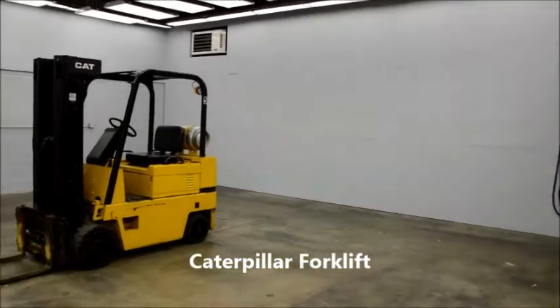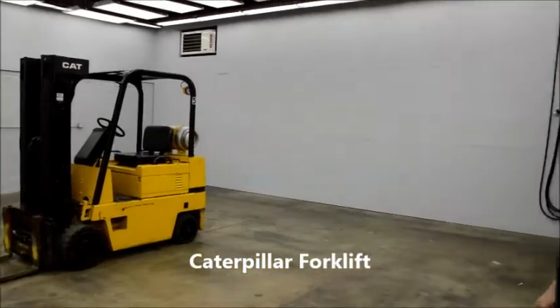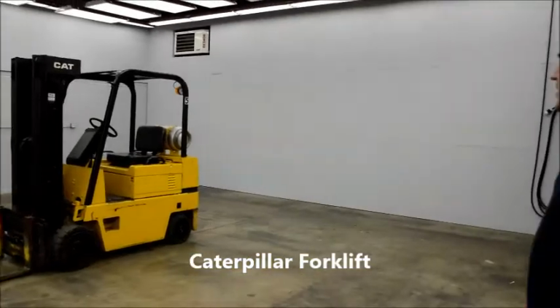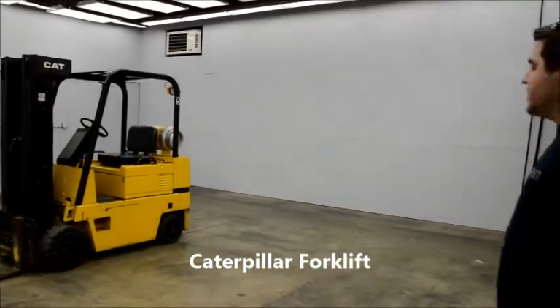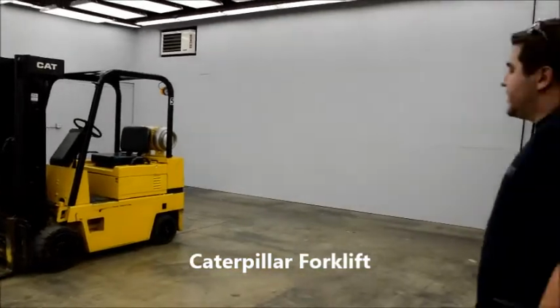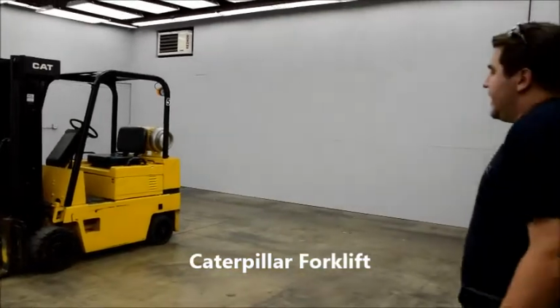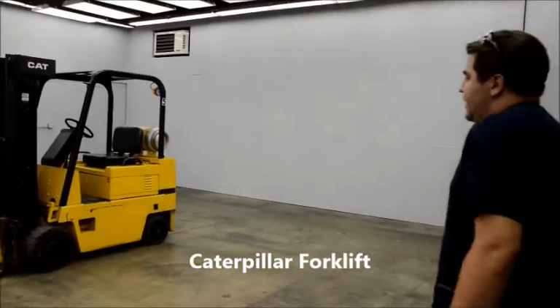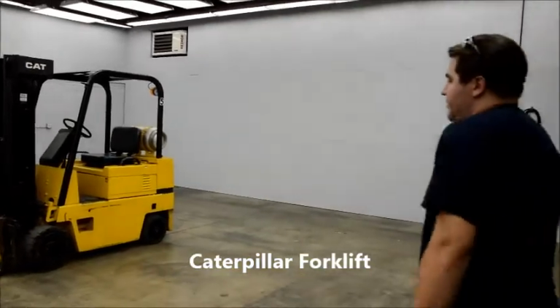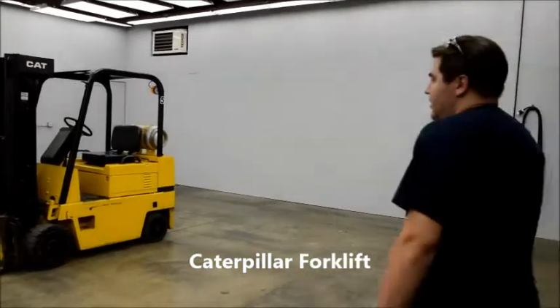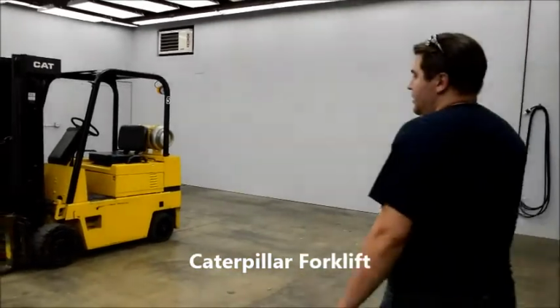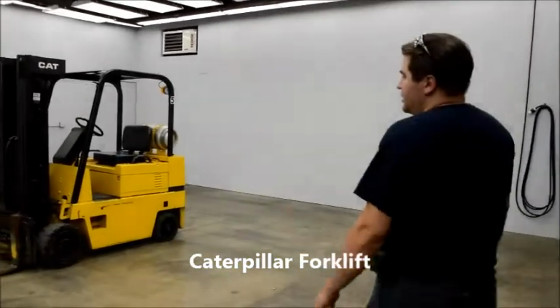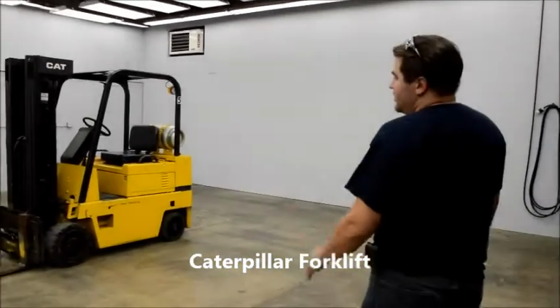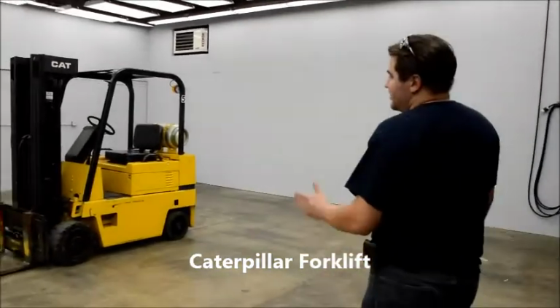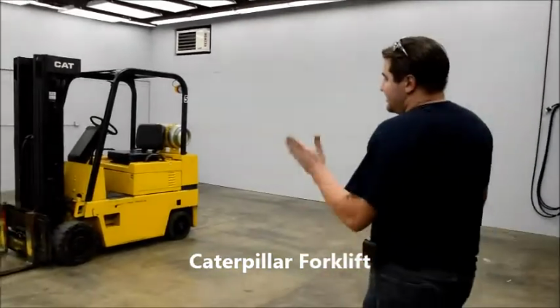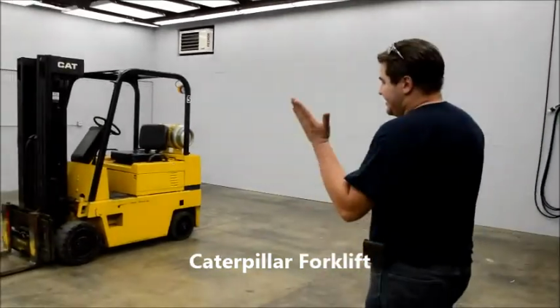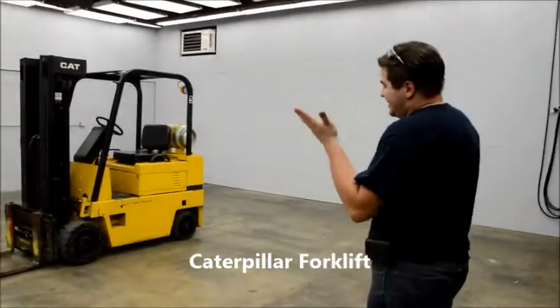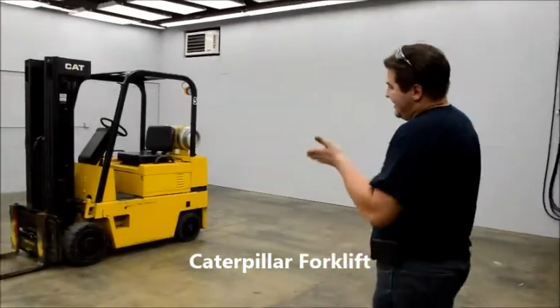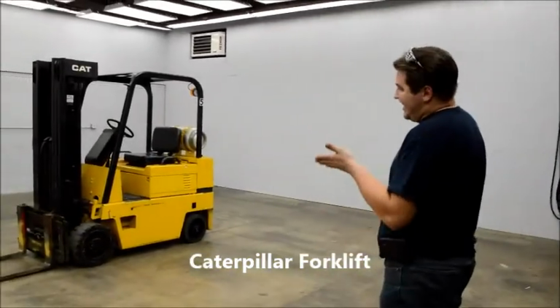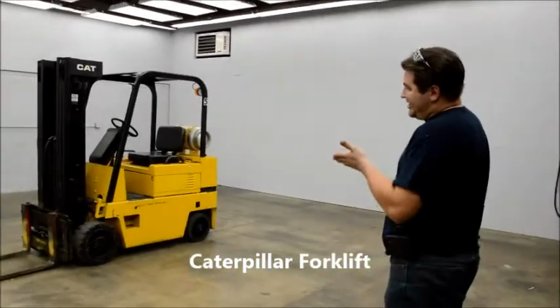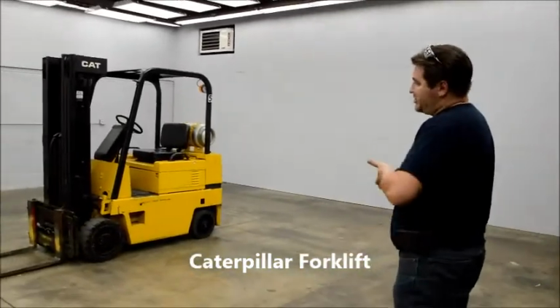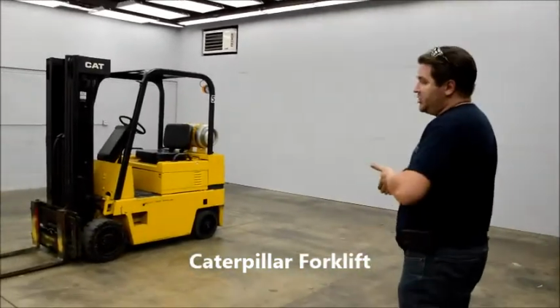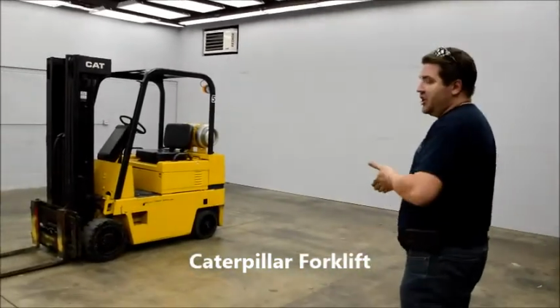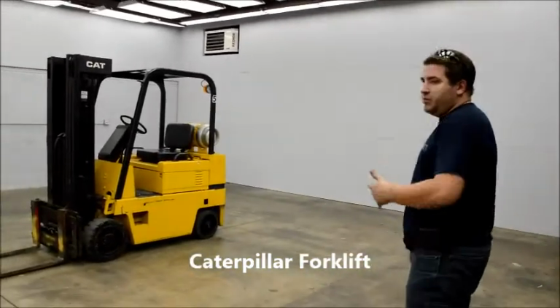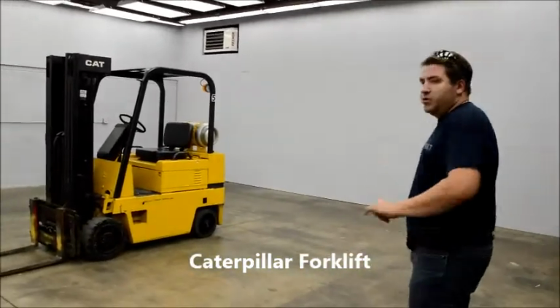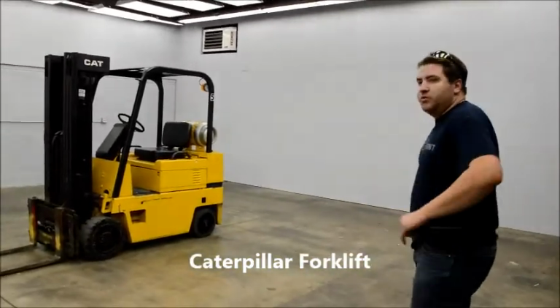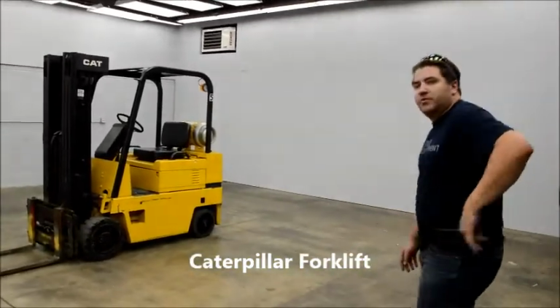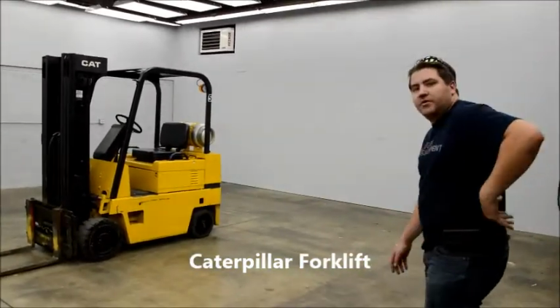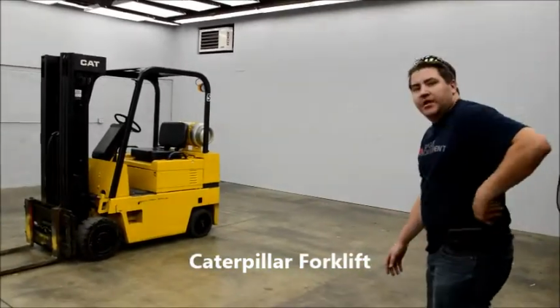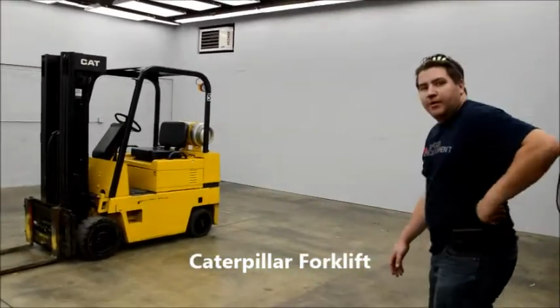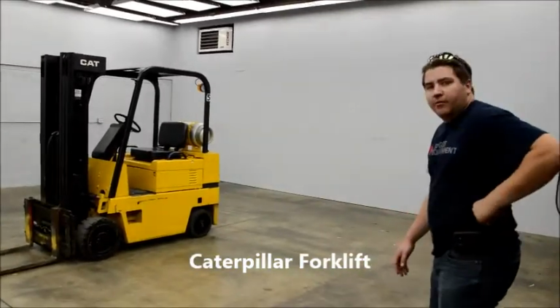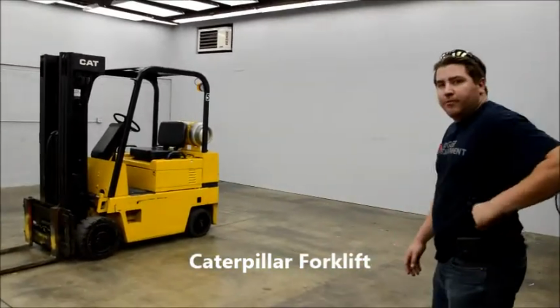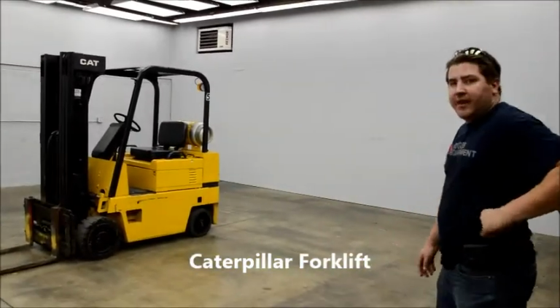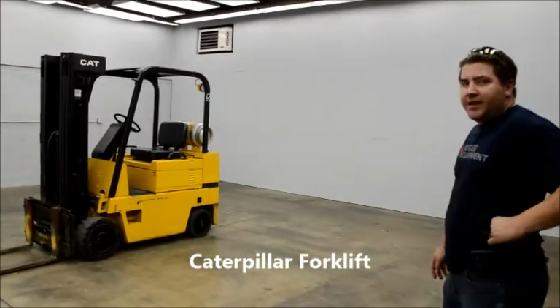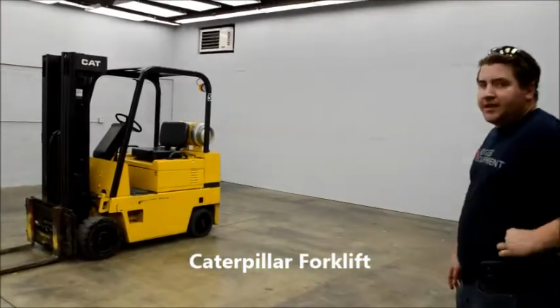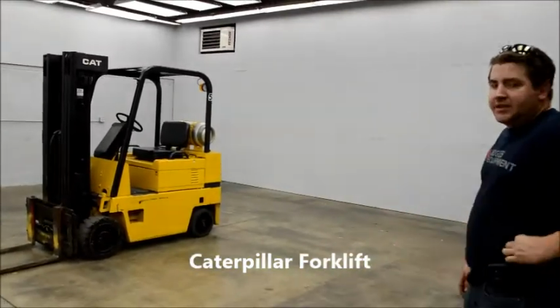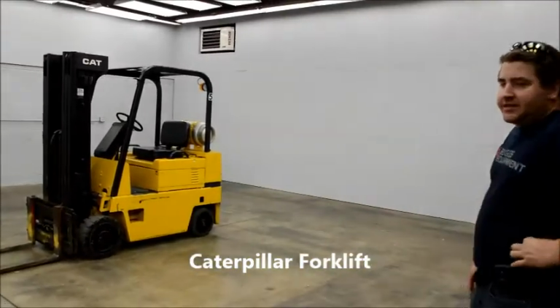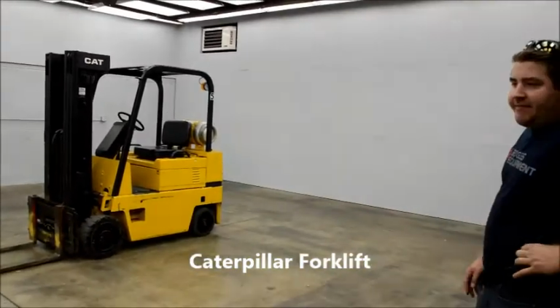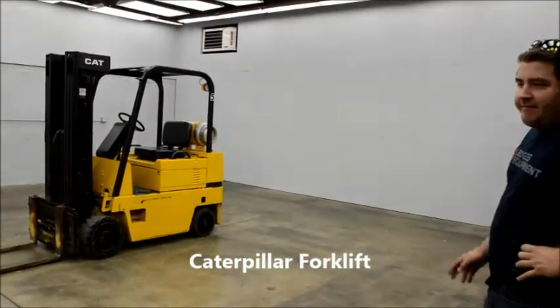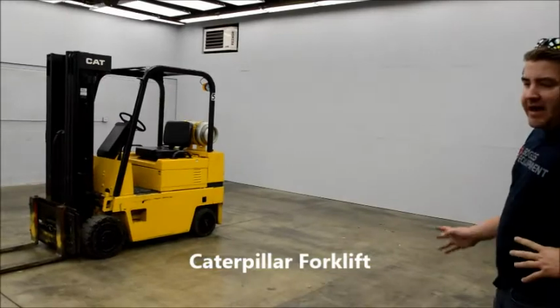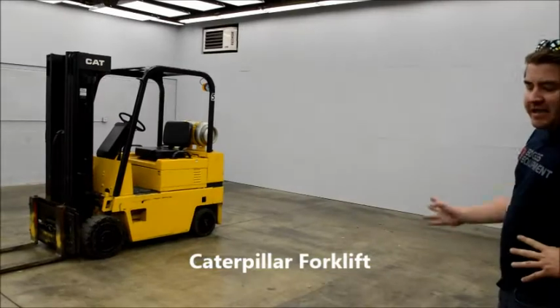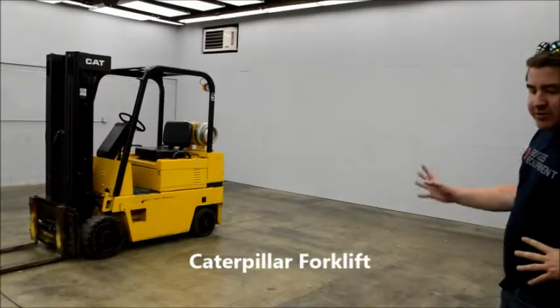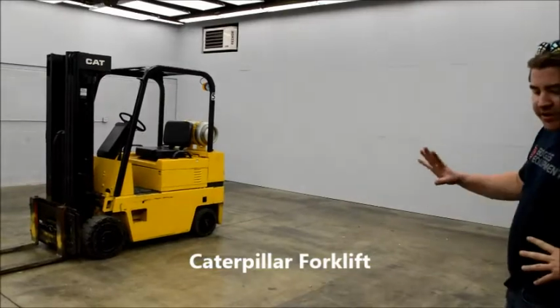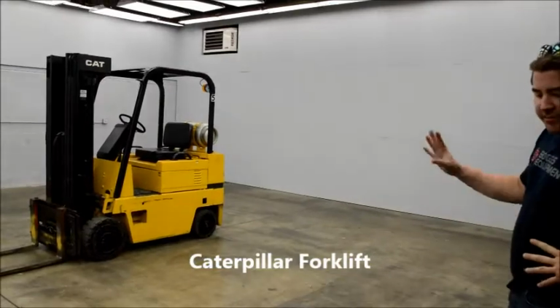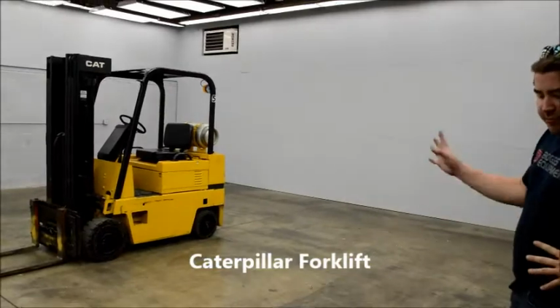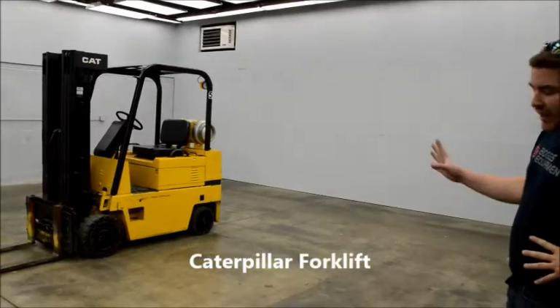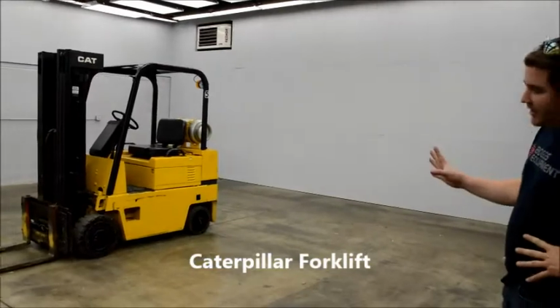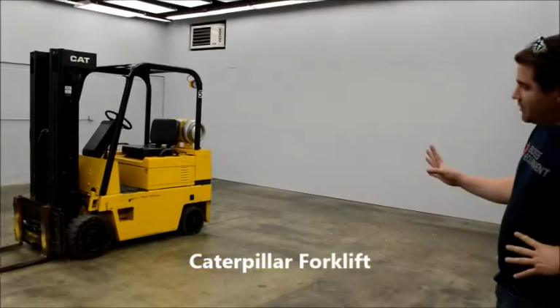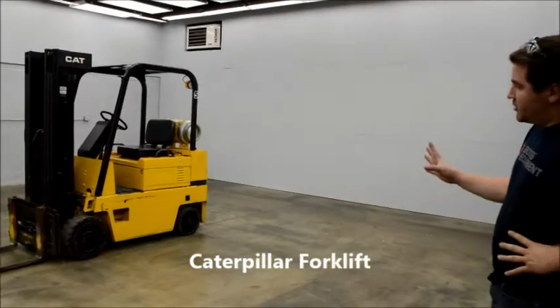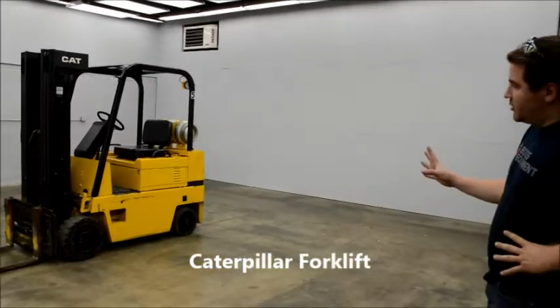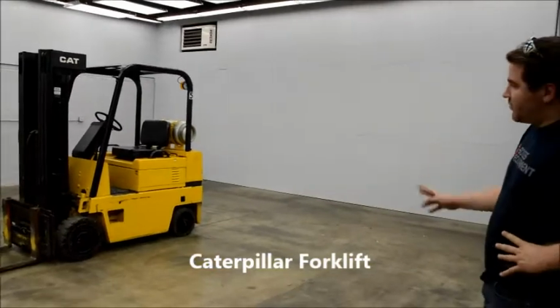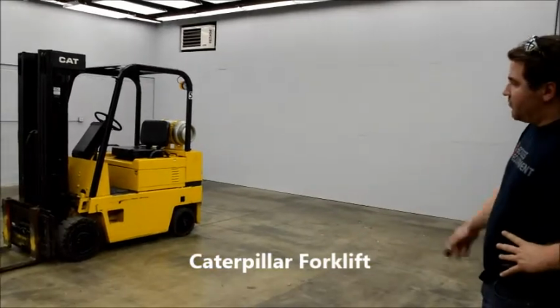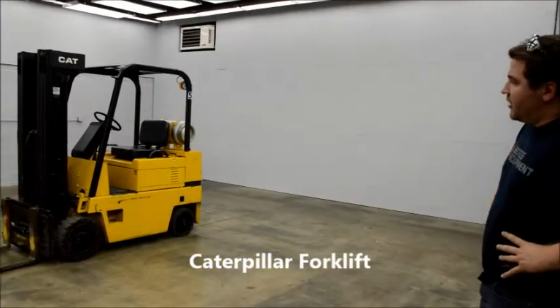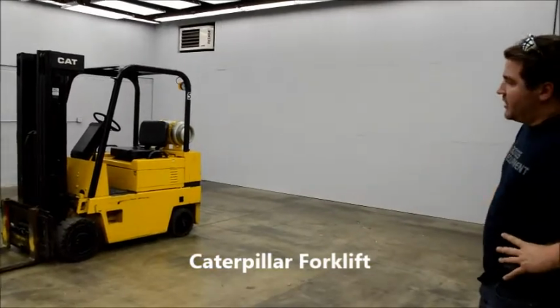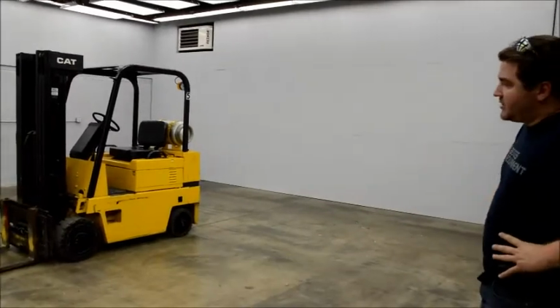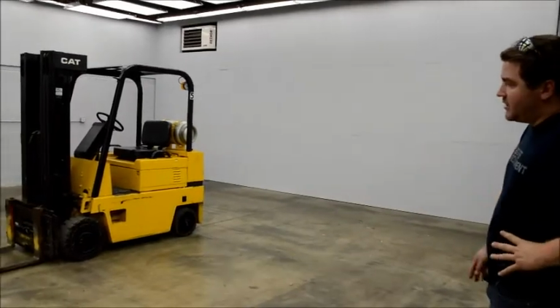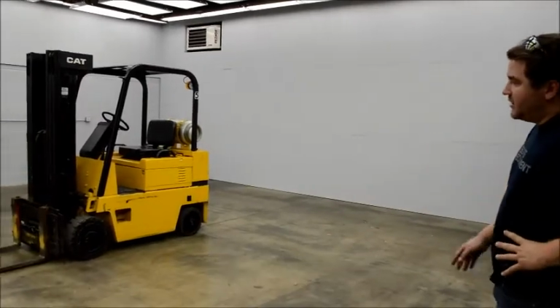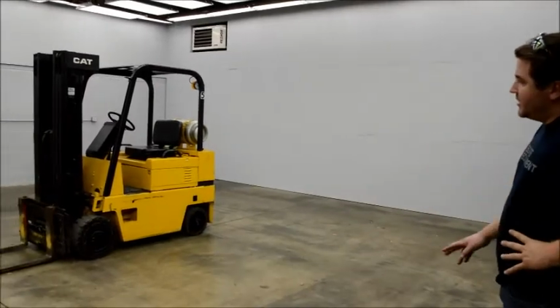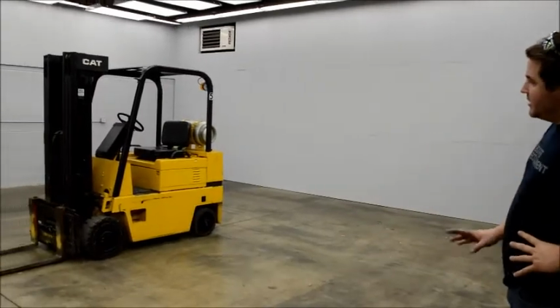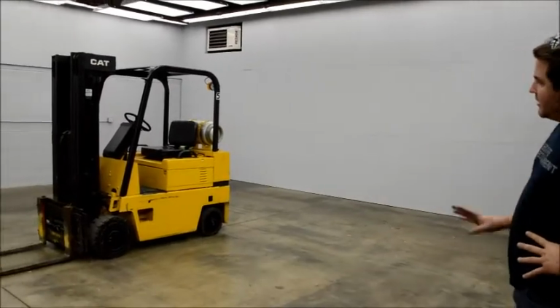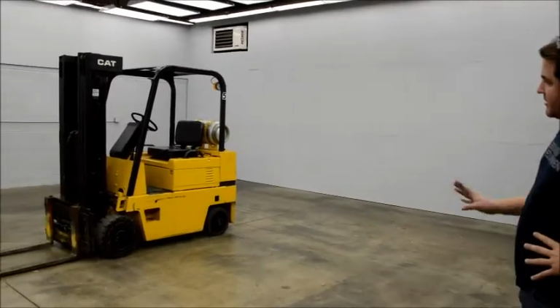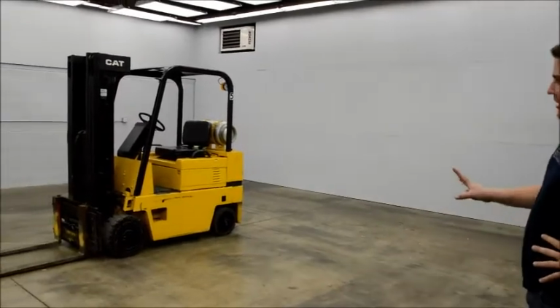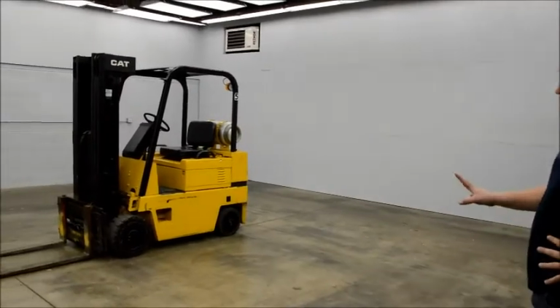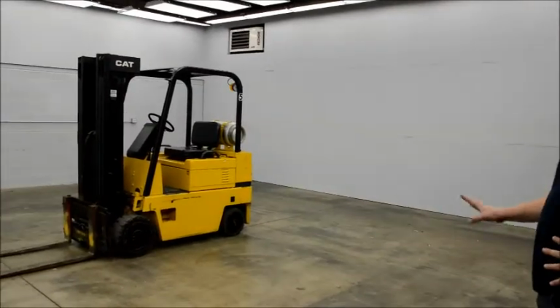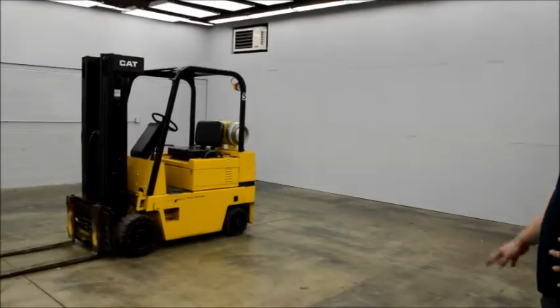This is a Caterpillar slash Daewoo — they're made in the same factory. They're brand new material and raised. Same unit.